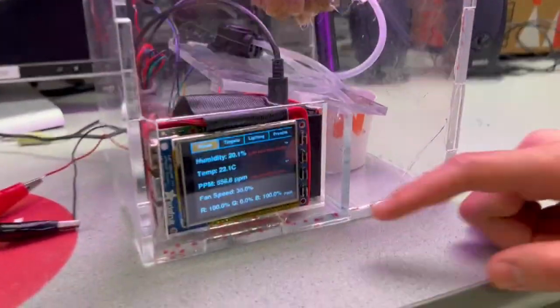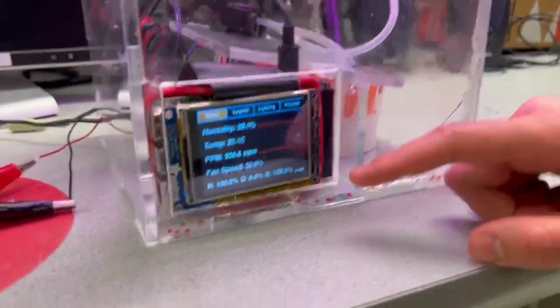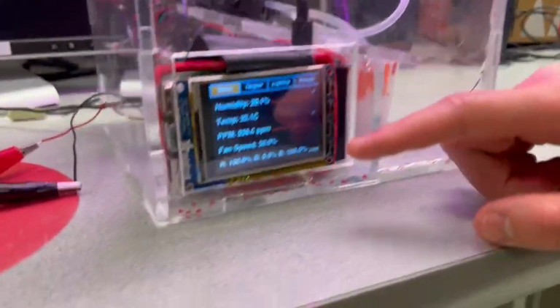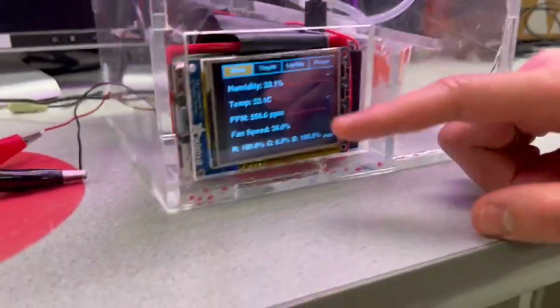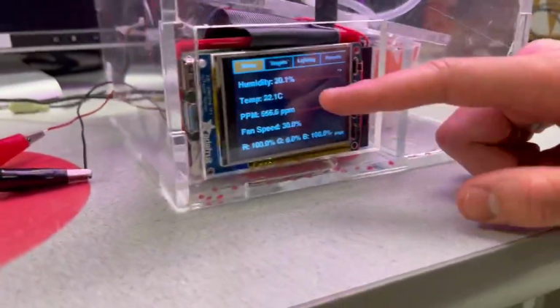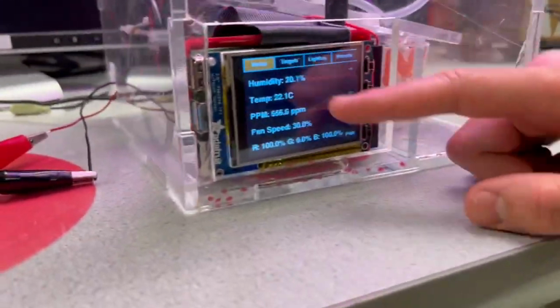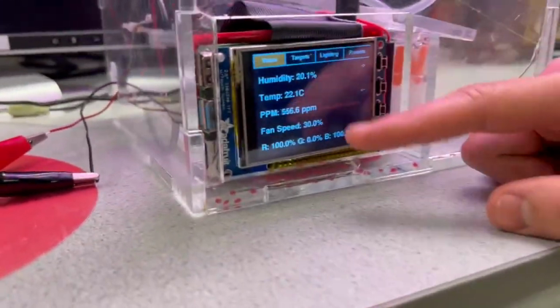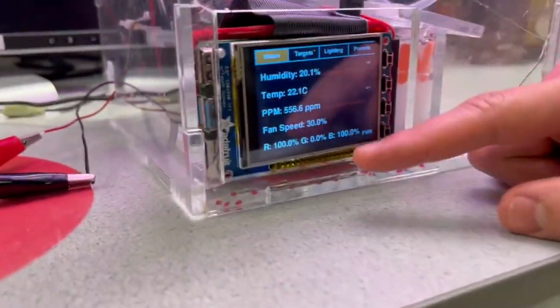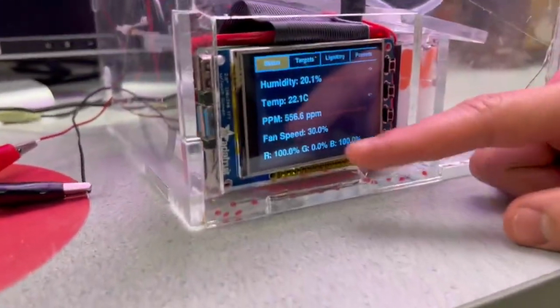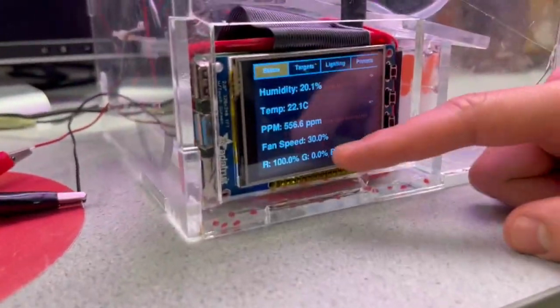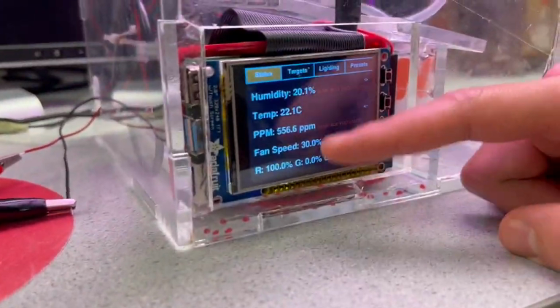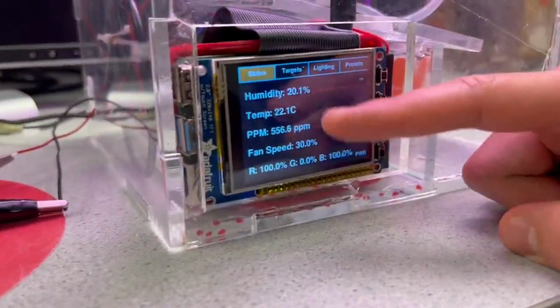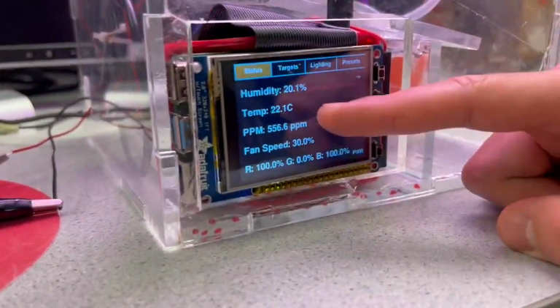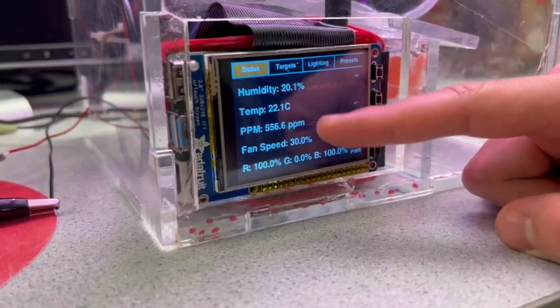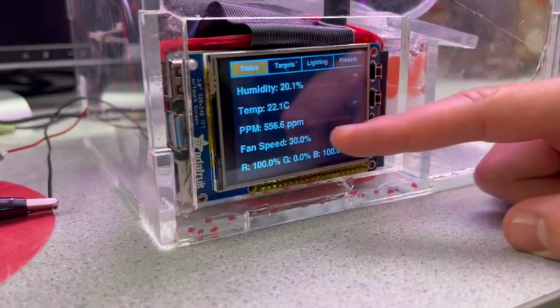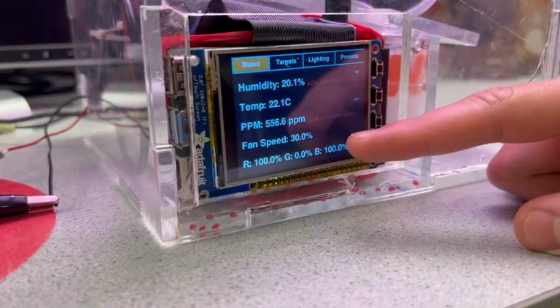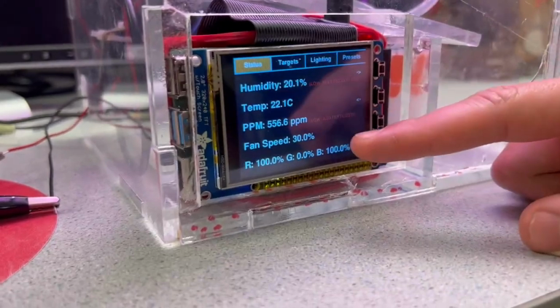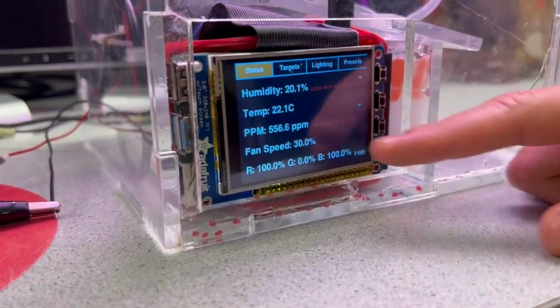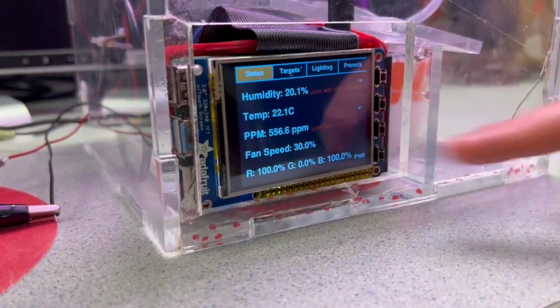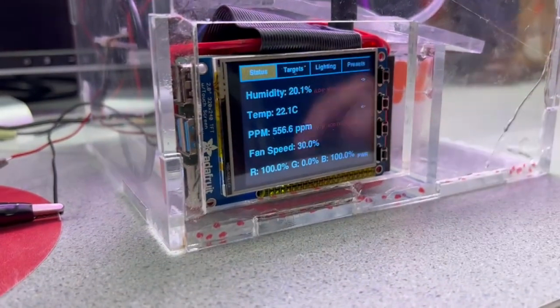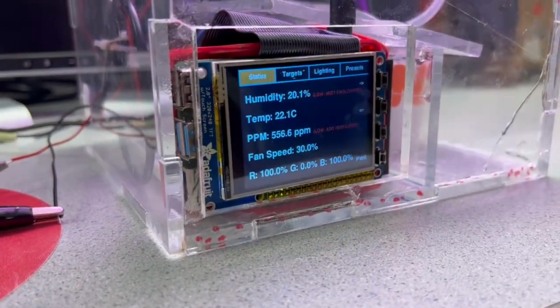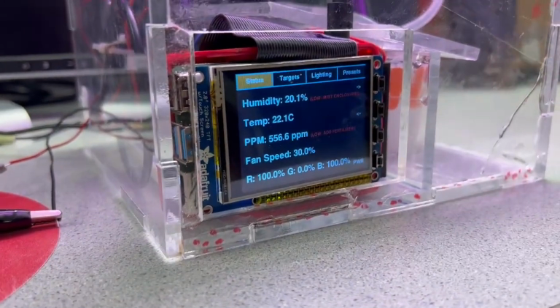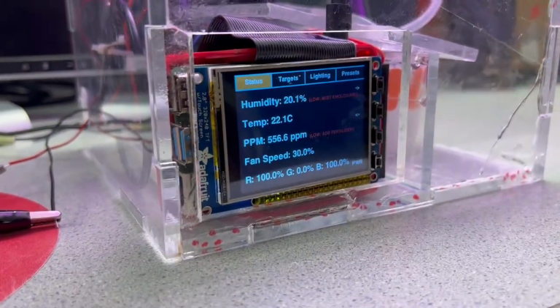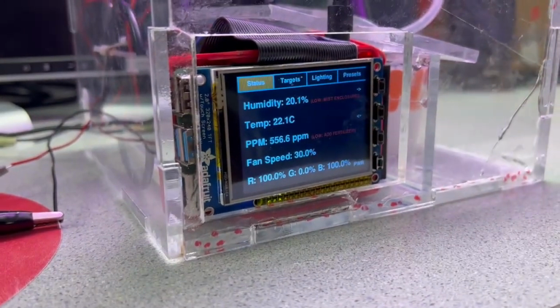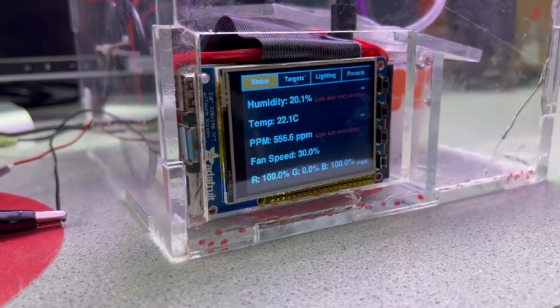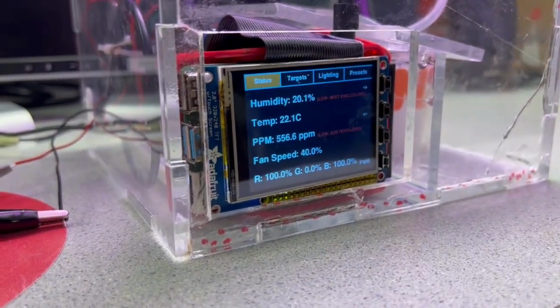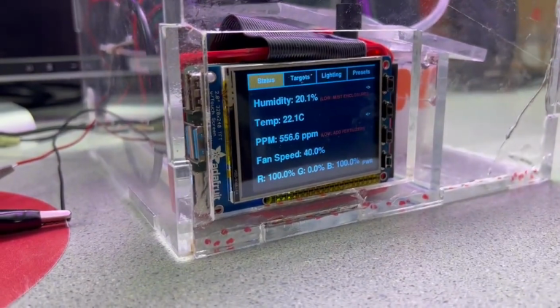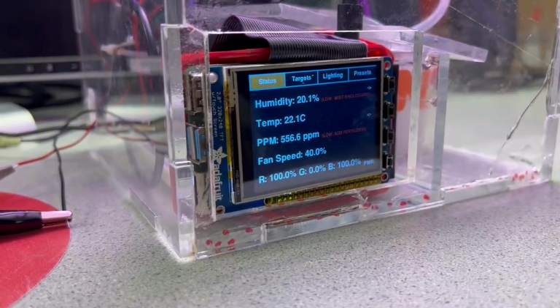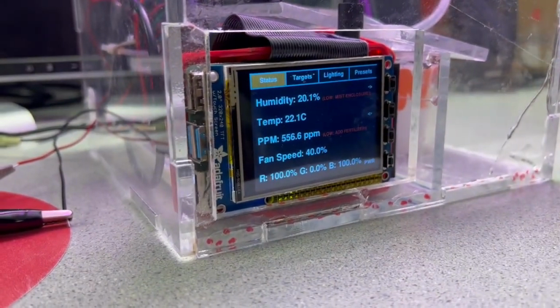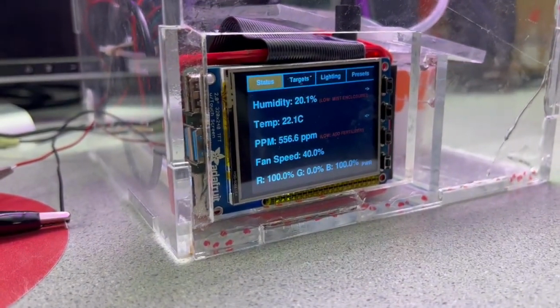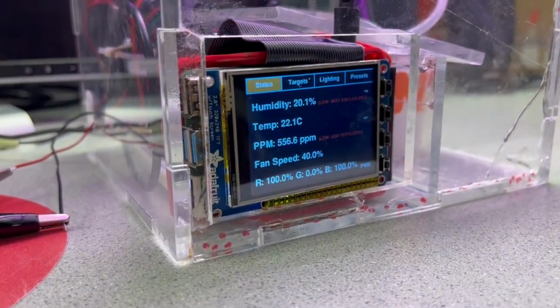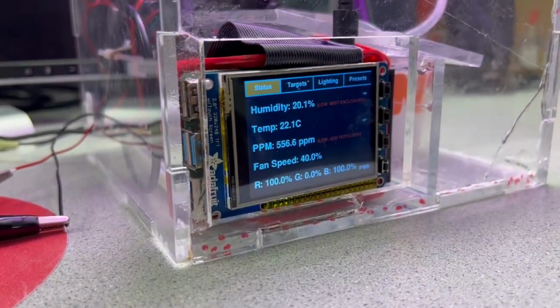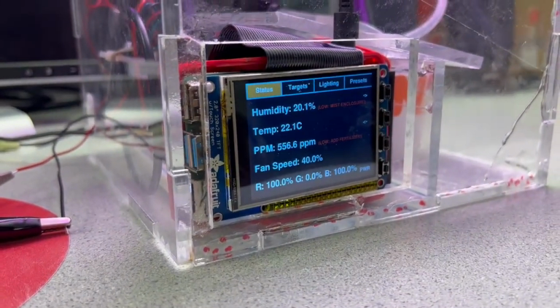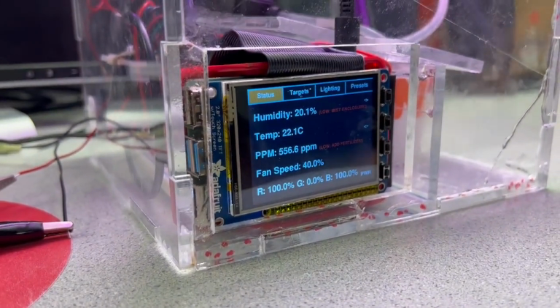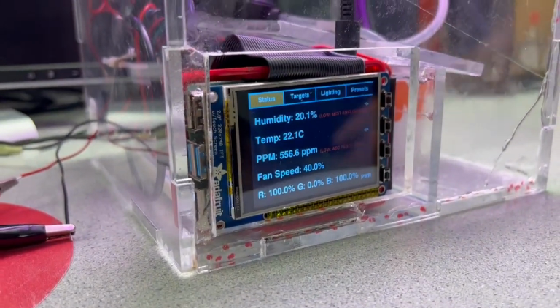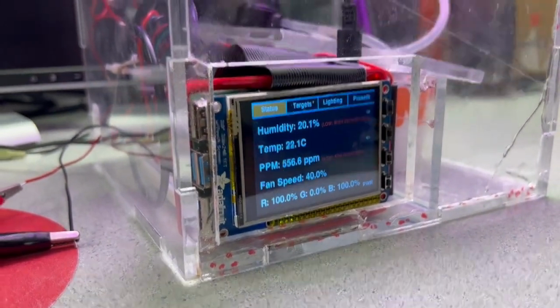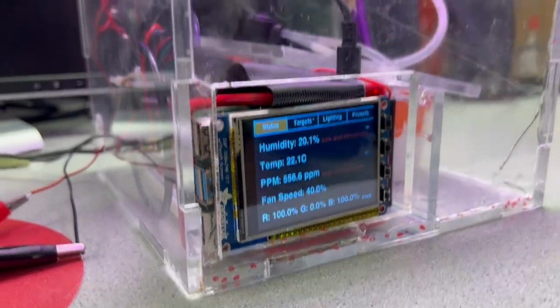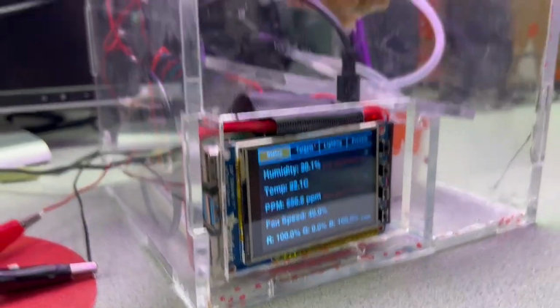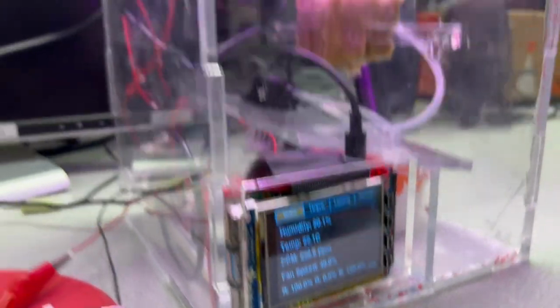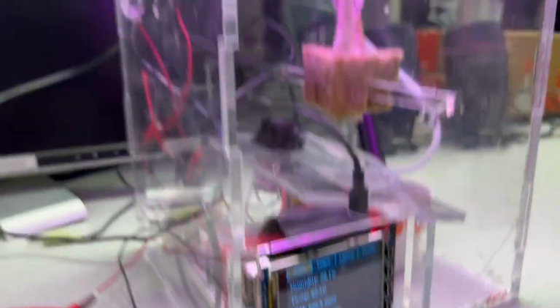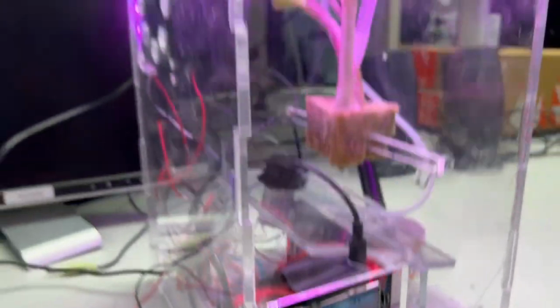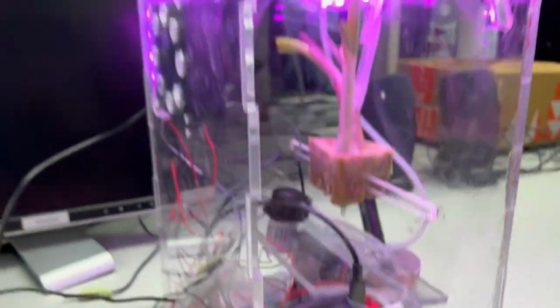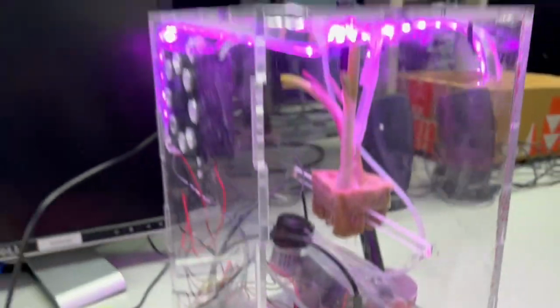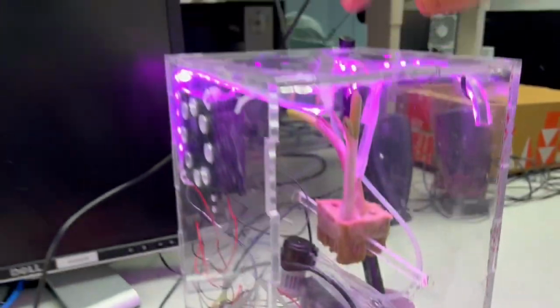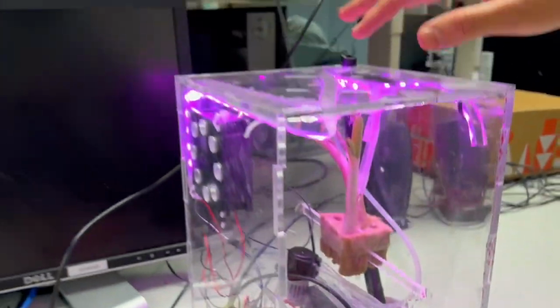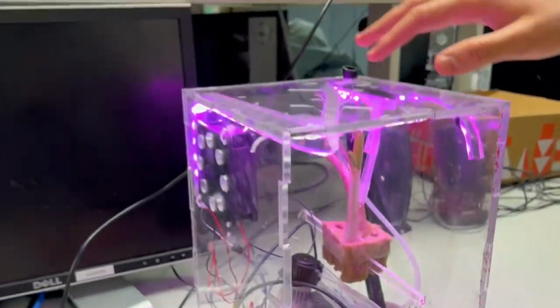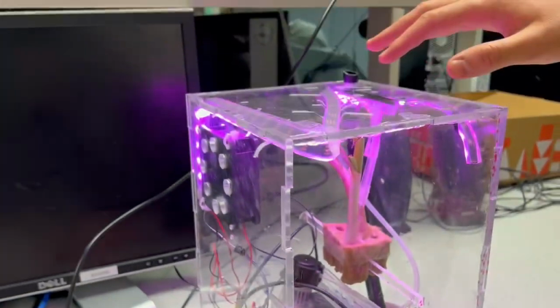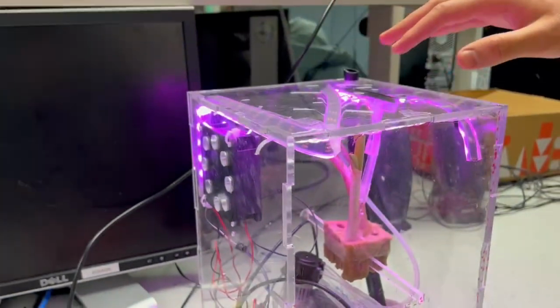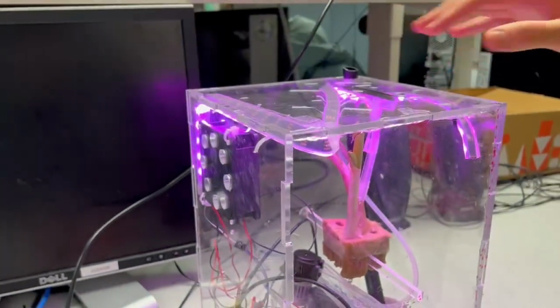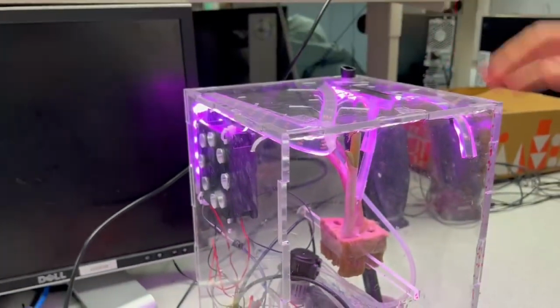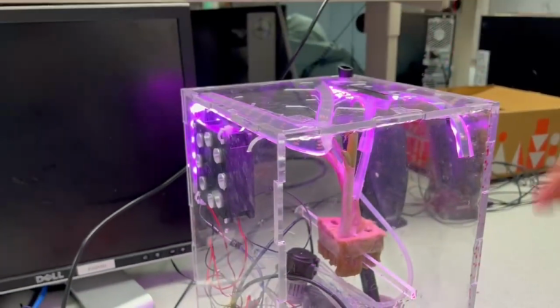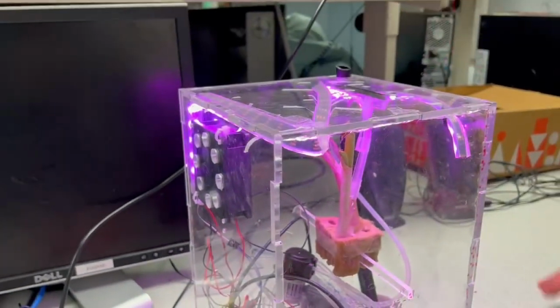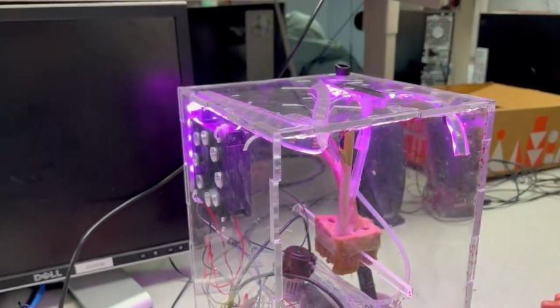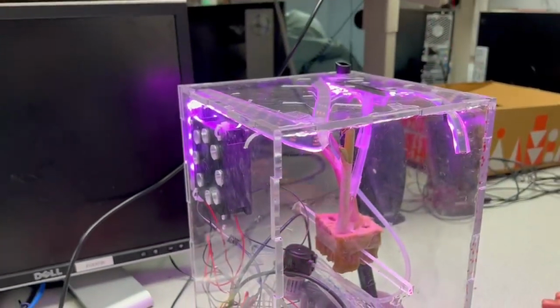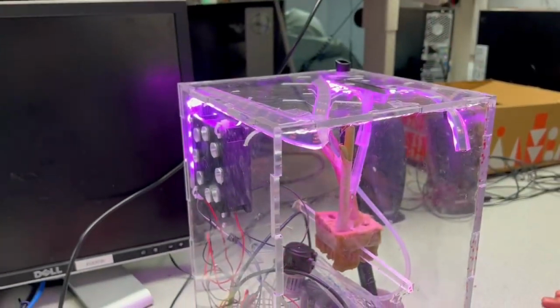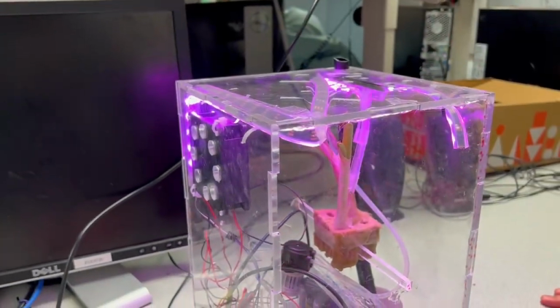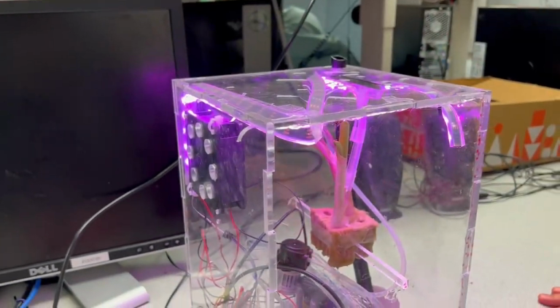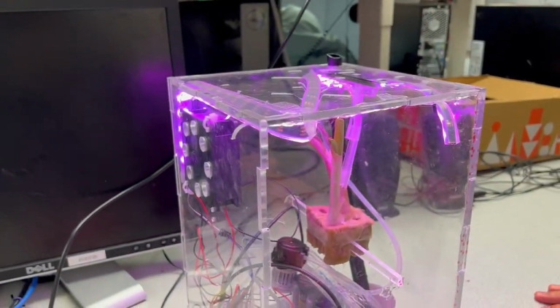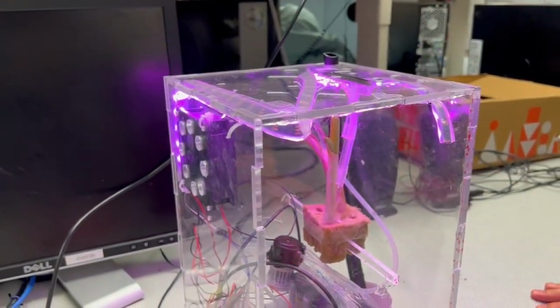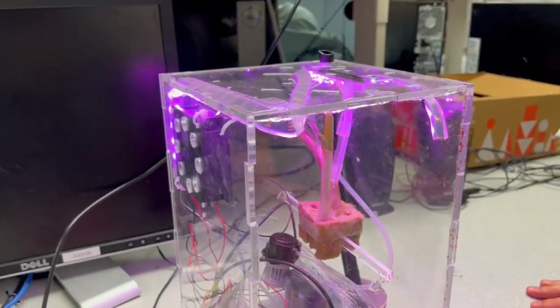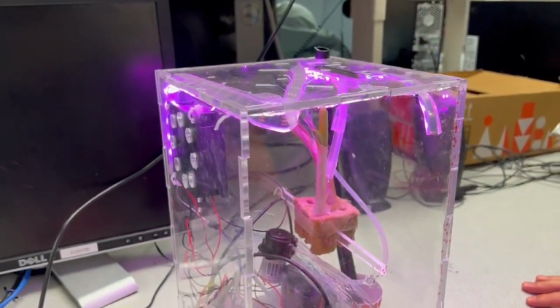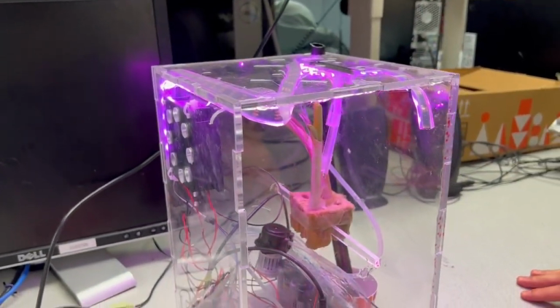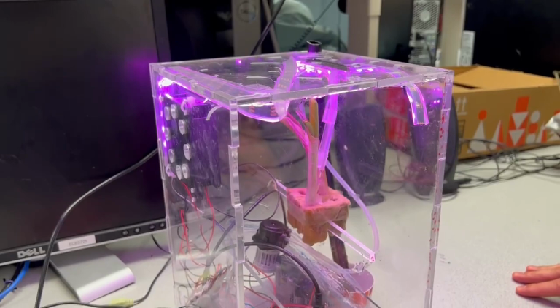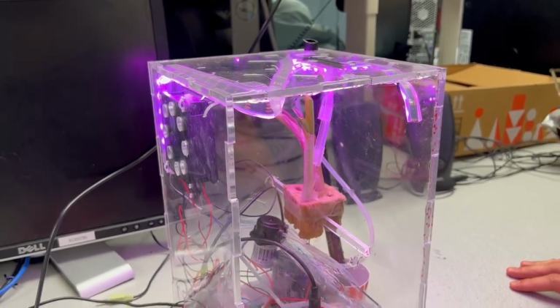There are these live factors: humidity, temperature, PPM, fan speed, and the current RGB color of the lights, and they update as things change.